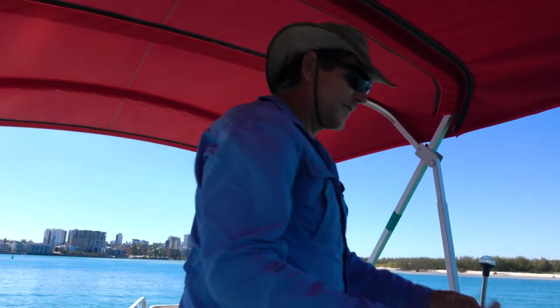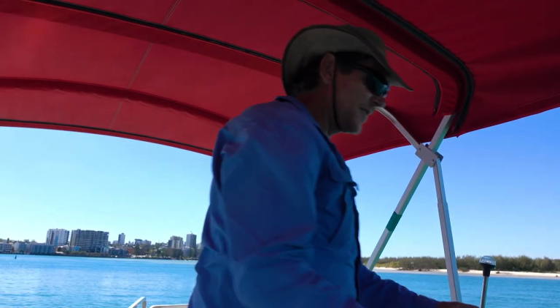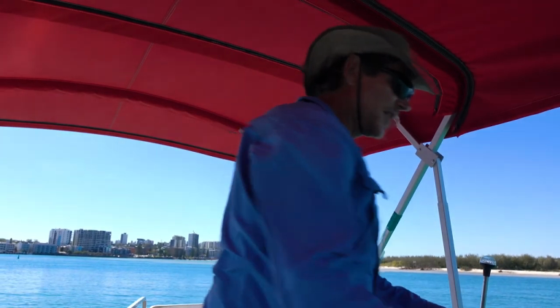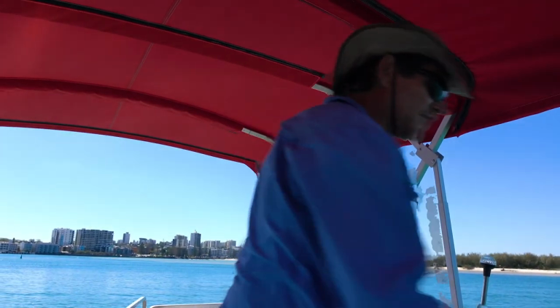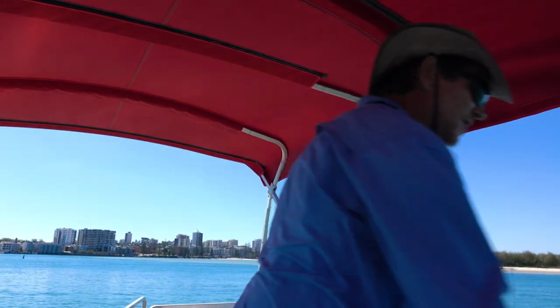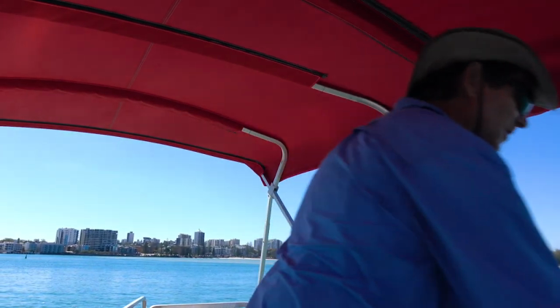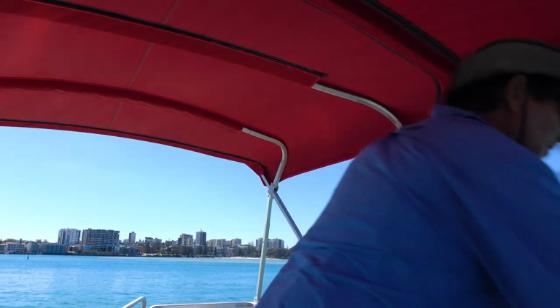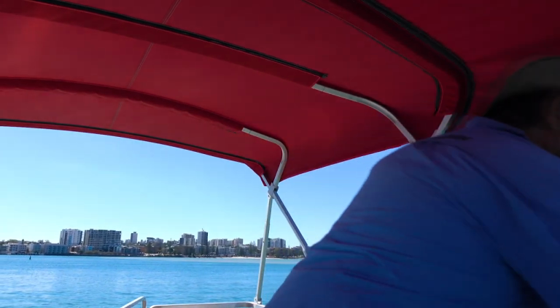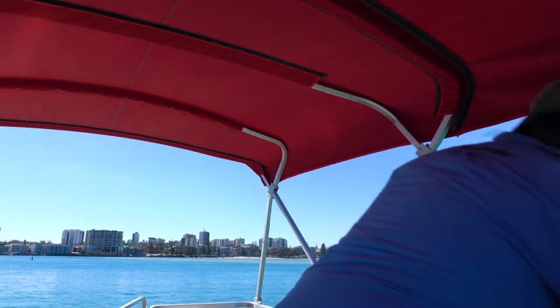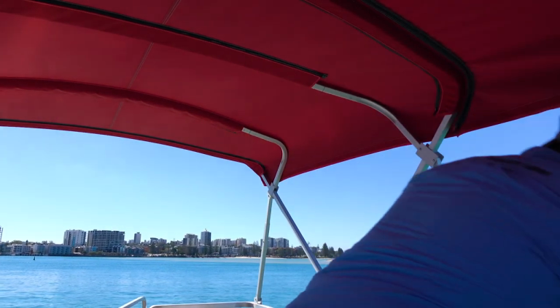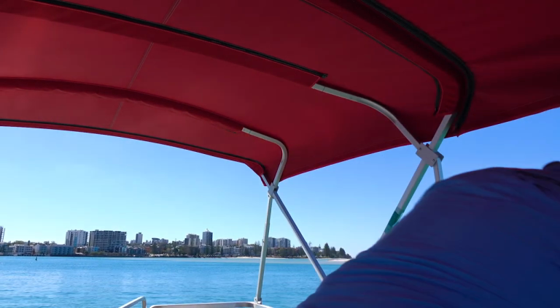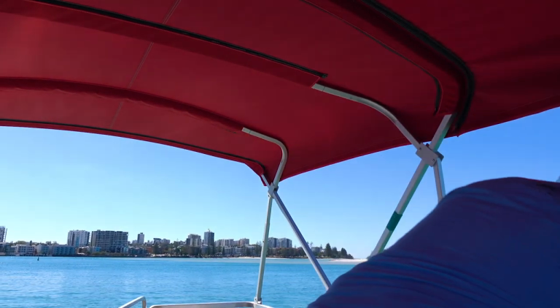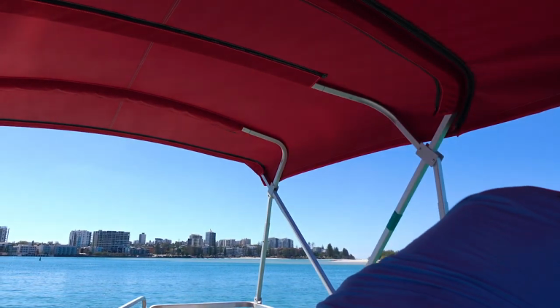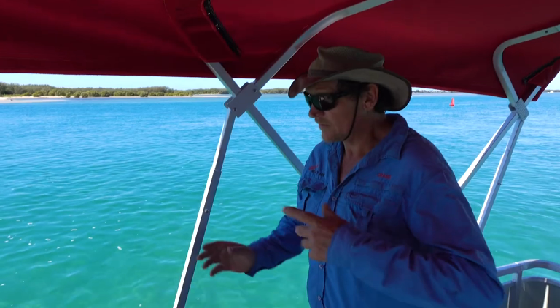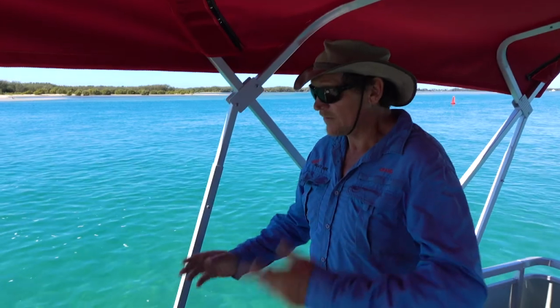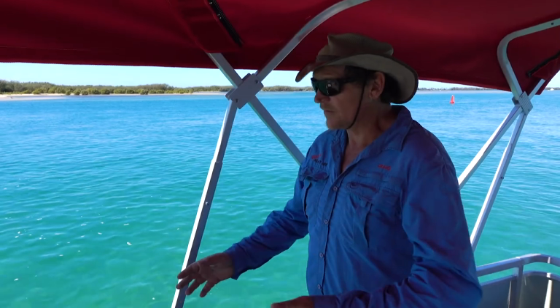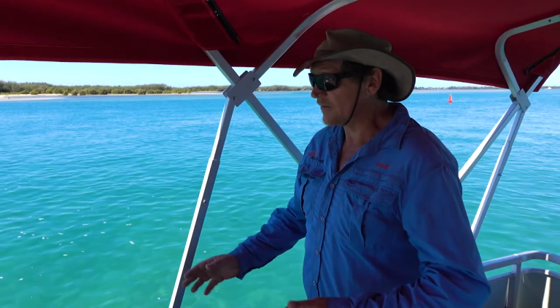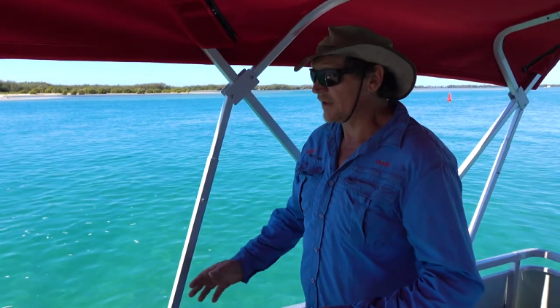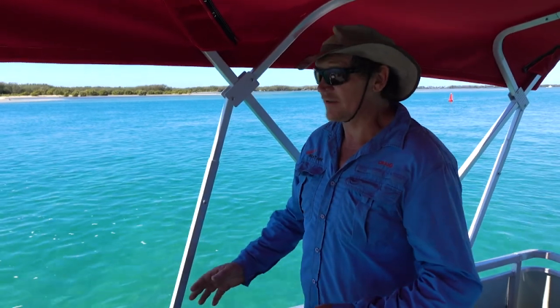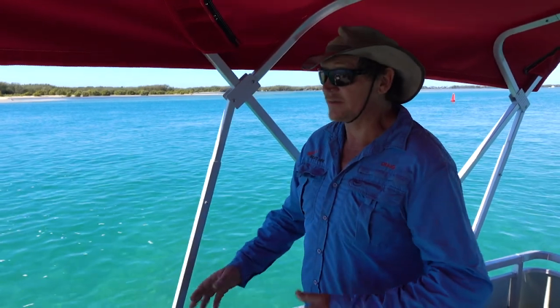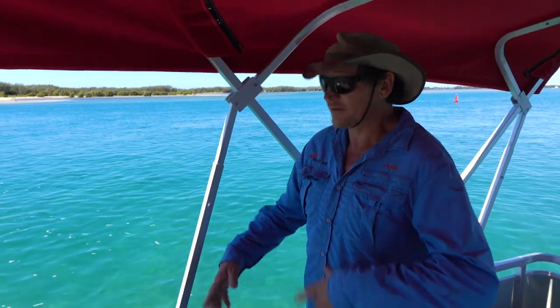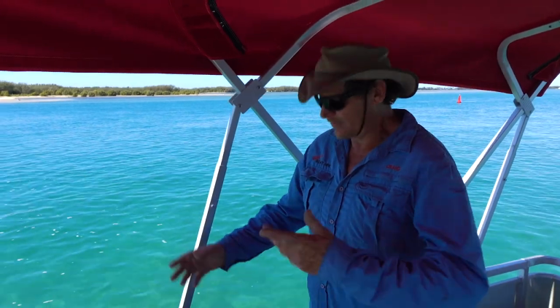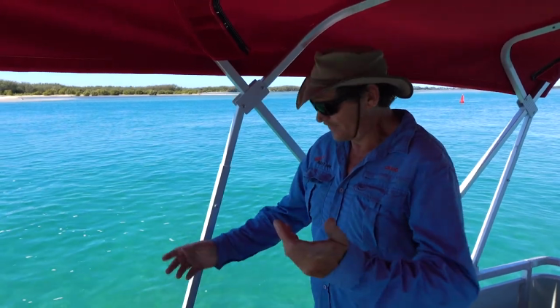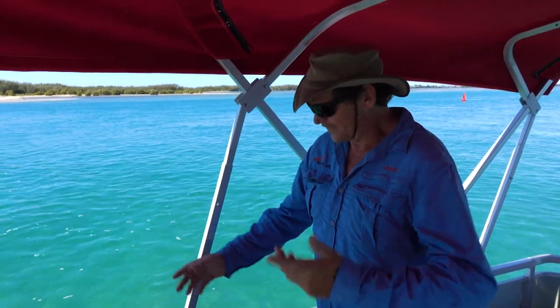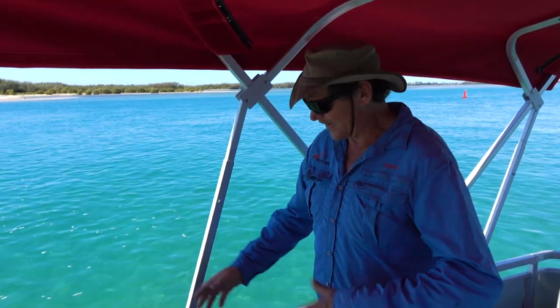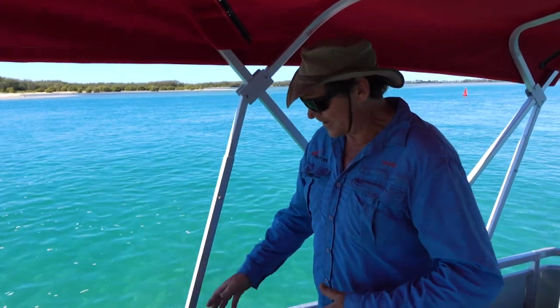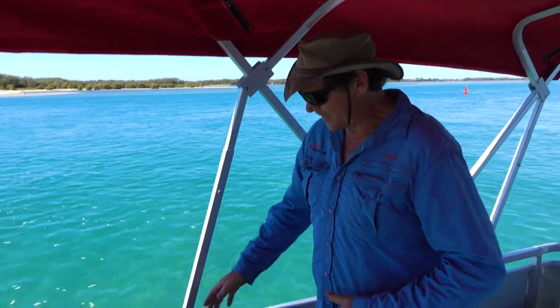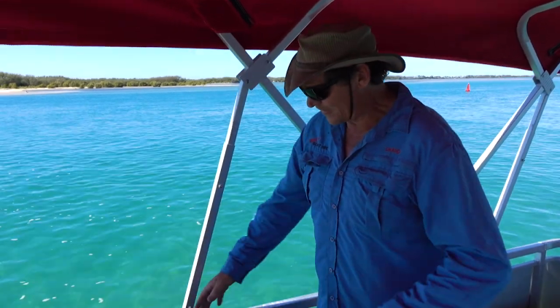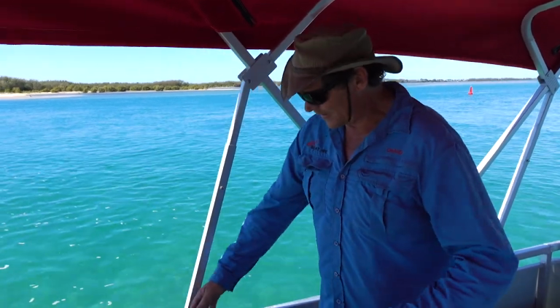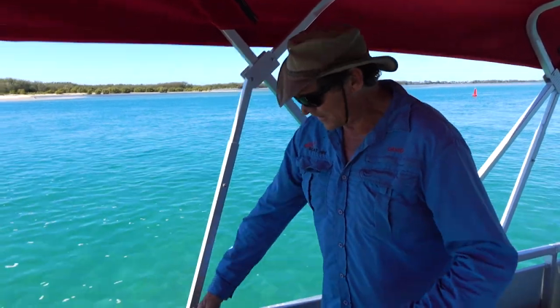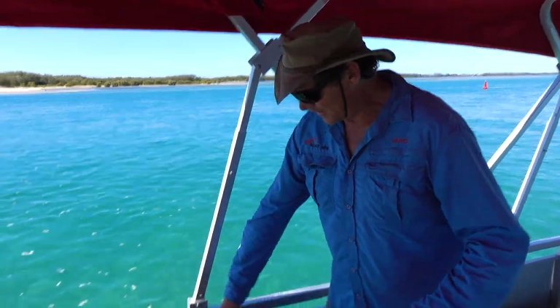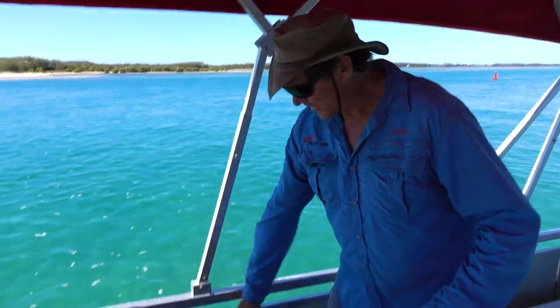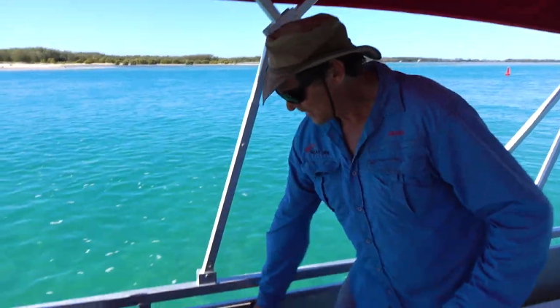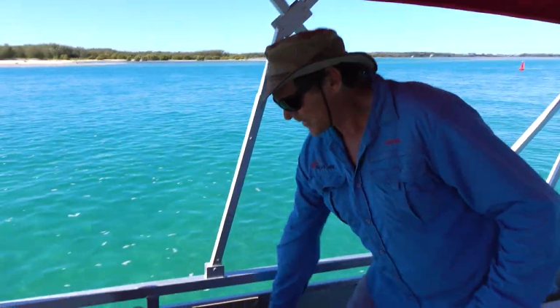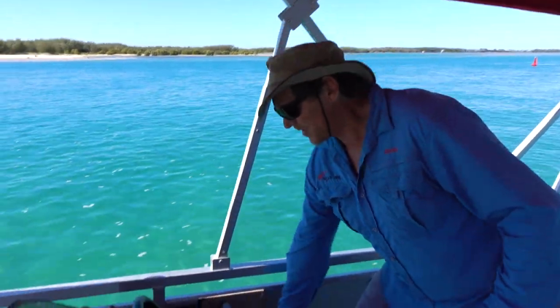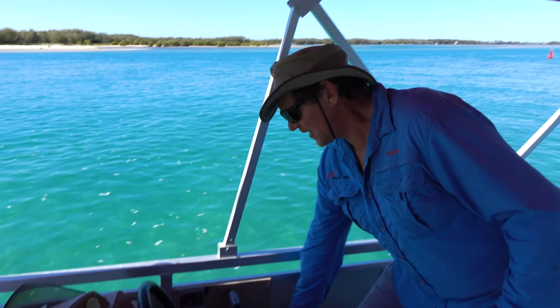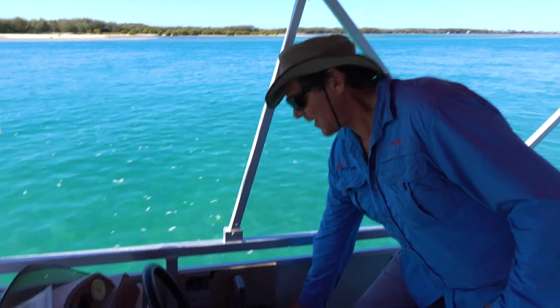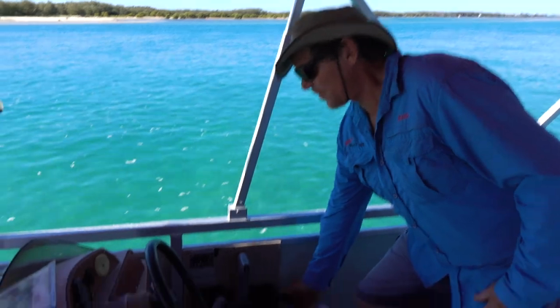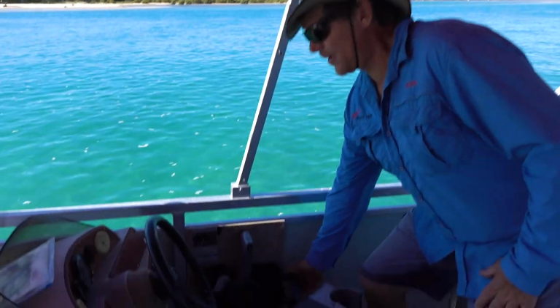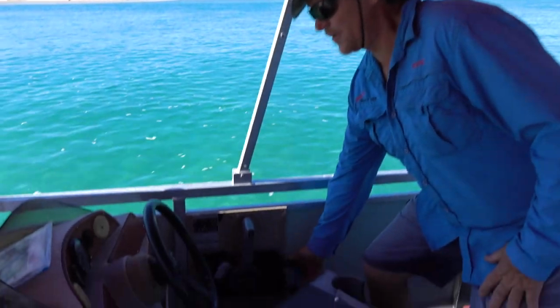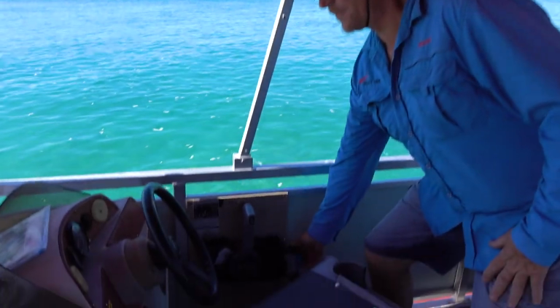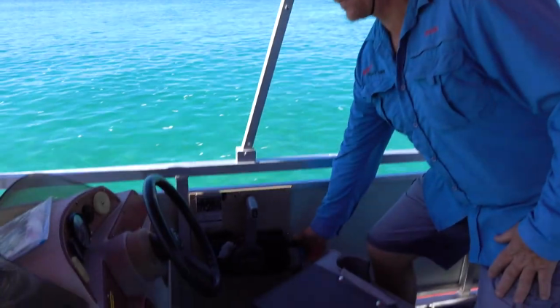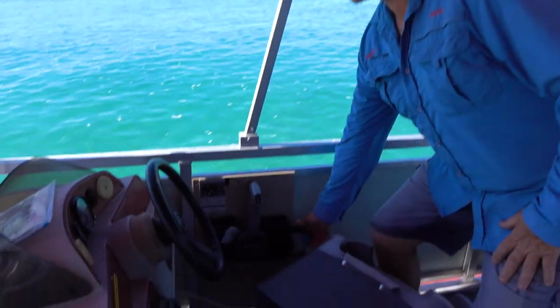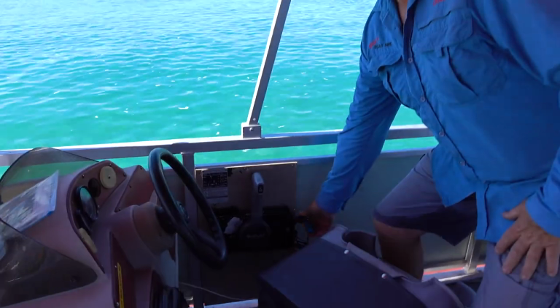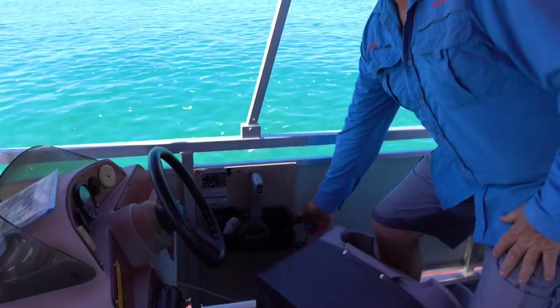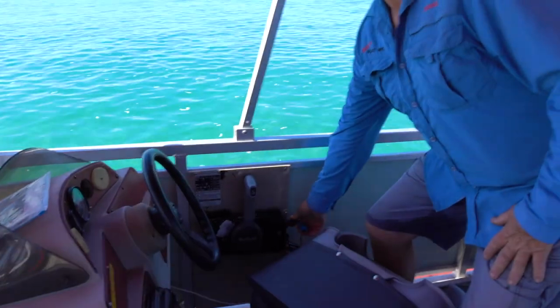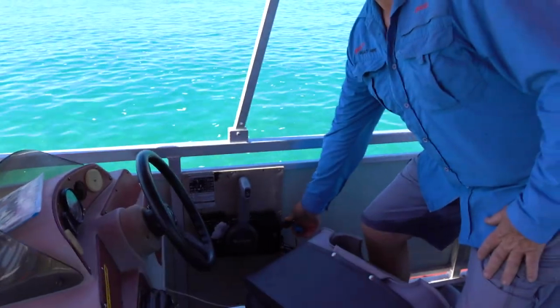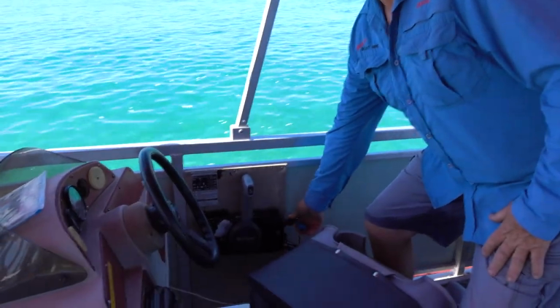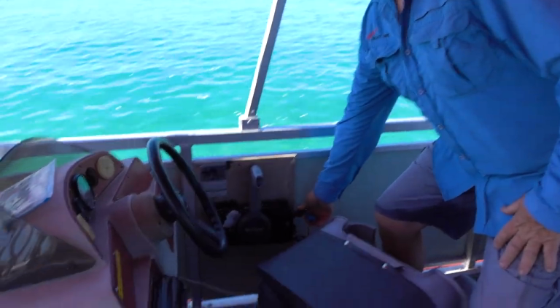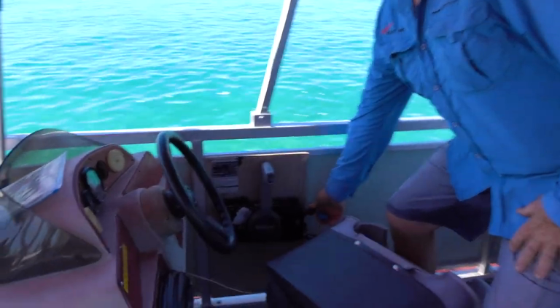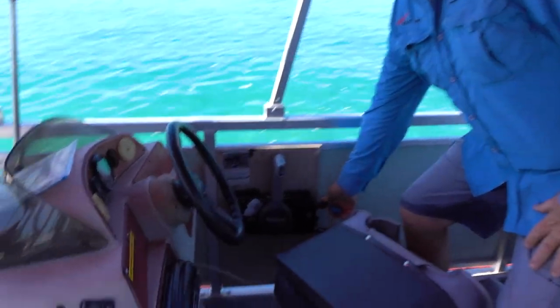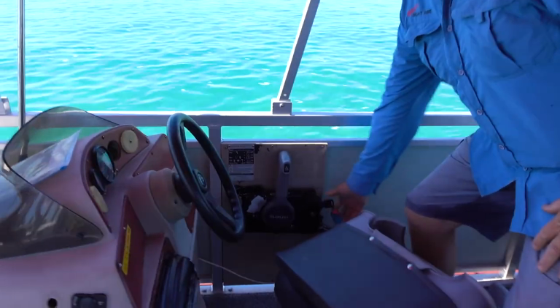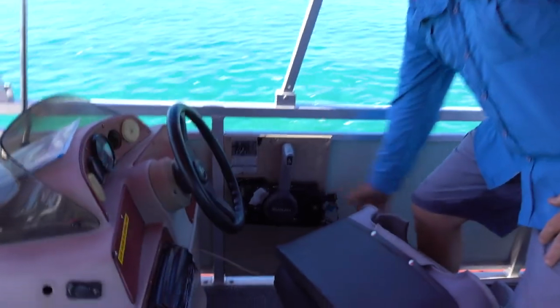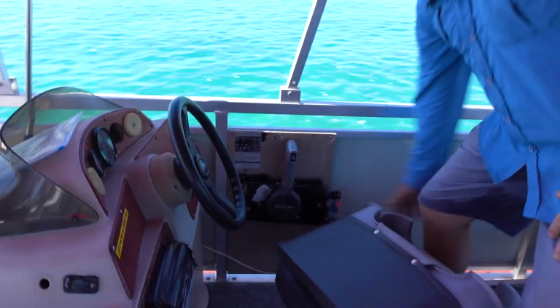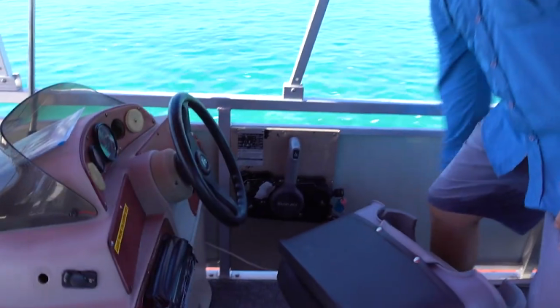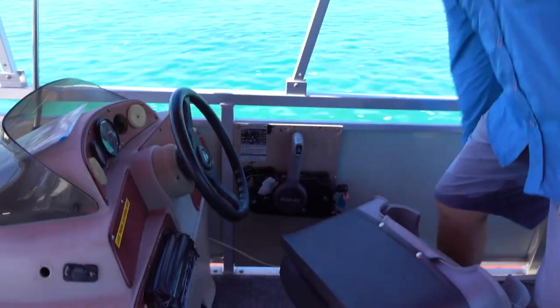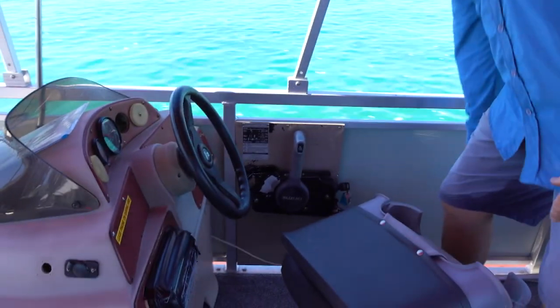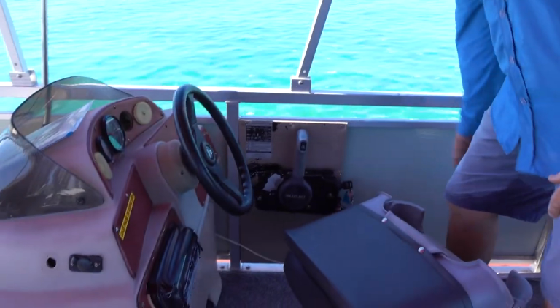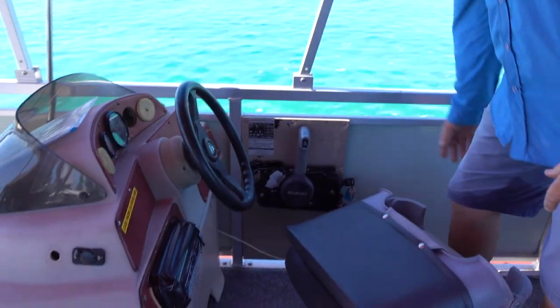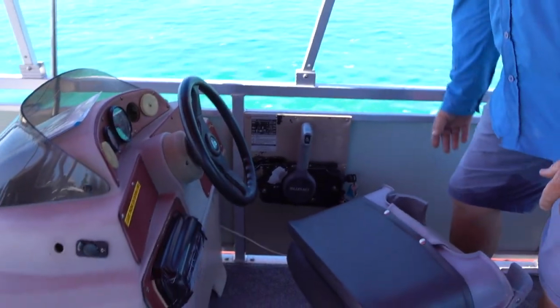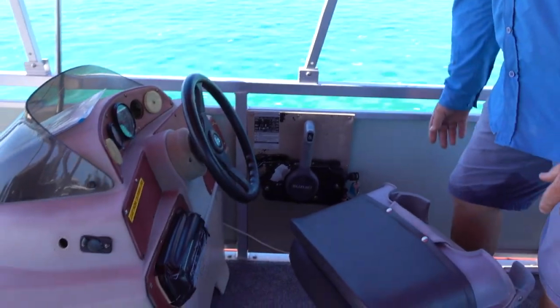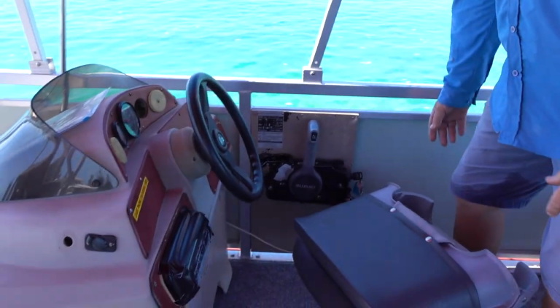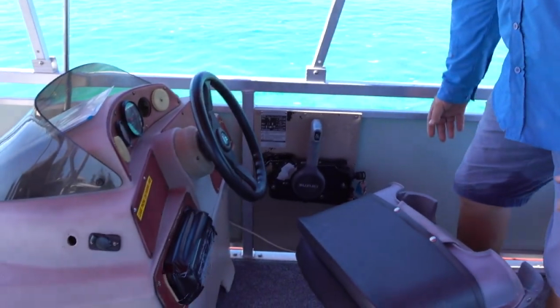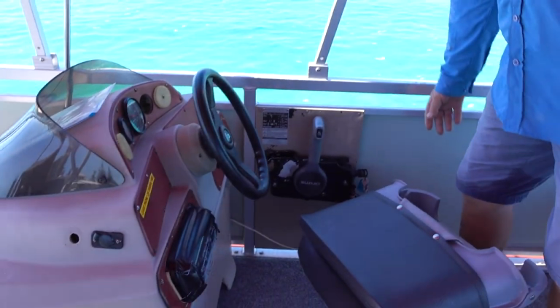You'll feel the boat stop when the anchor has hold. Once you can feel that the anchor has hold of the boat, it's safe to turn the engine off.